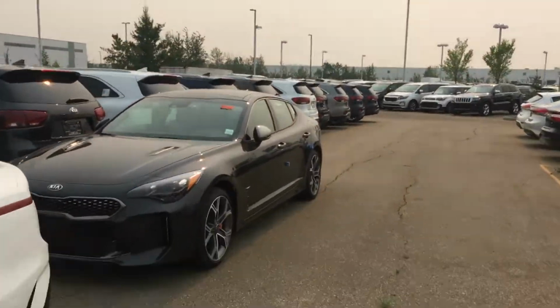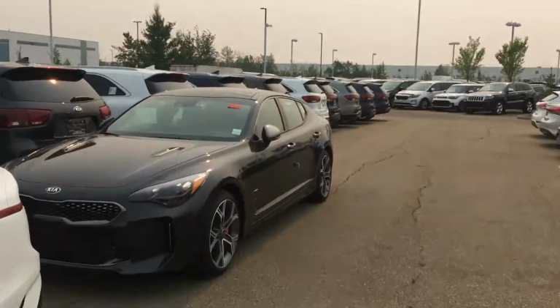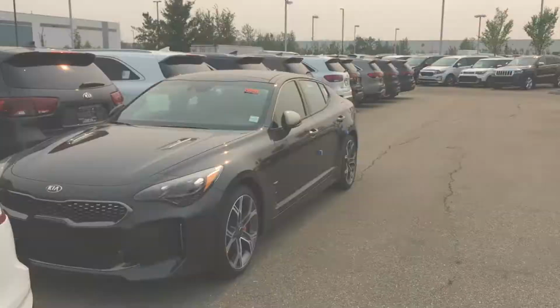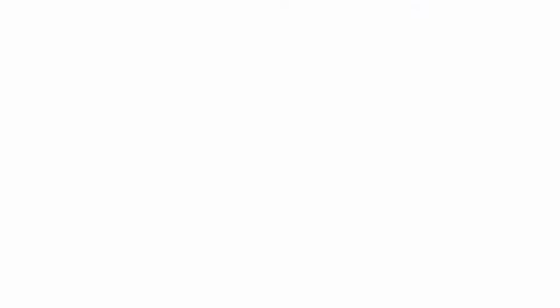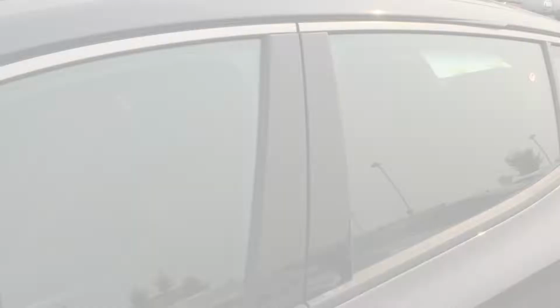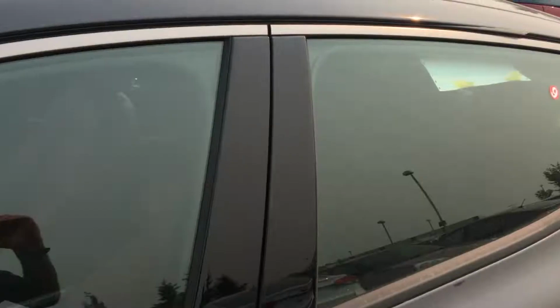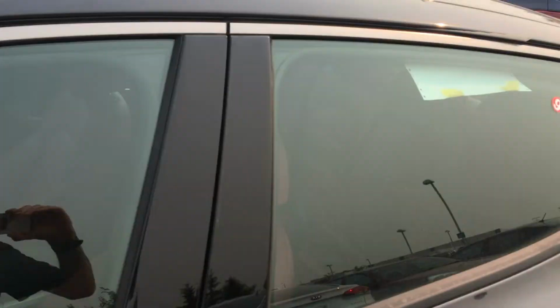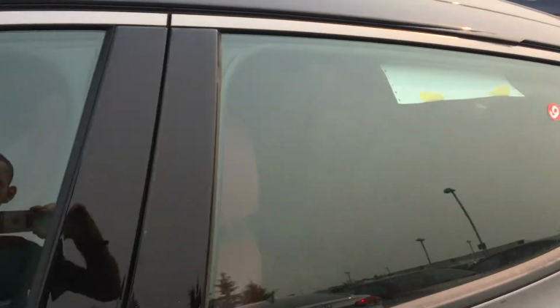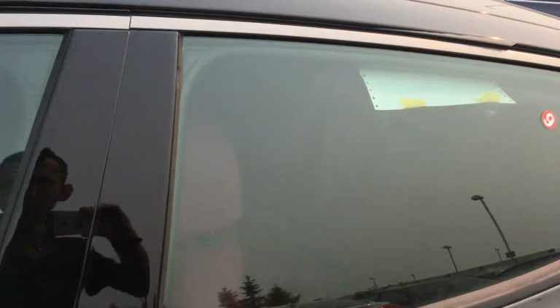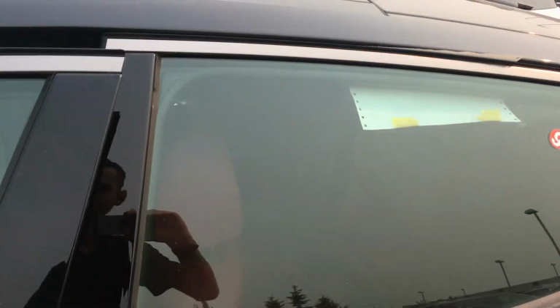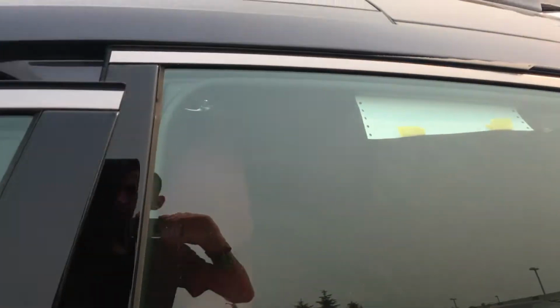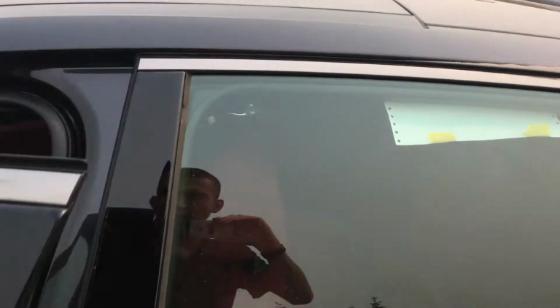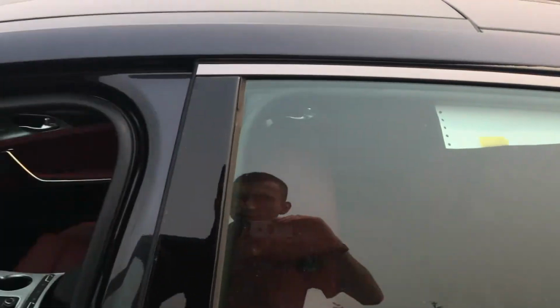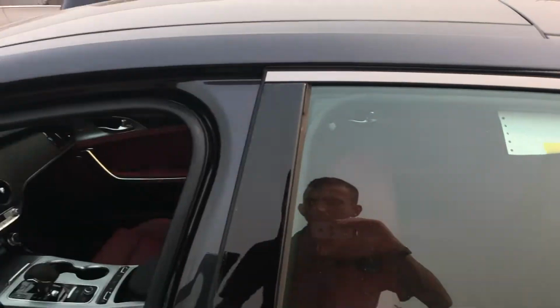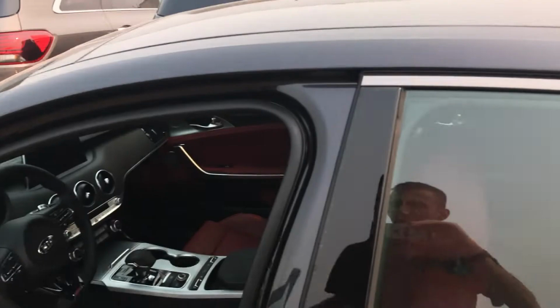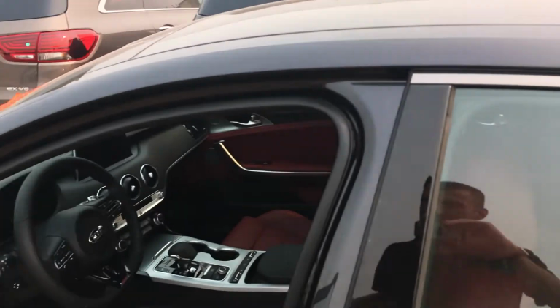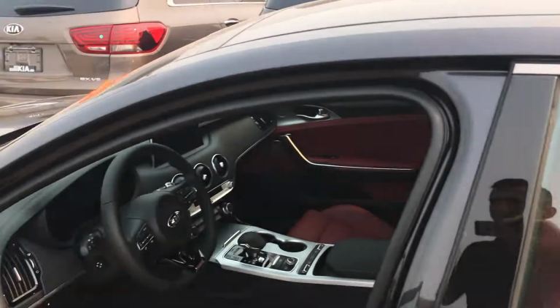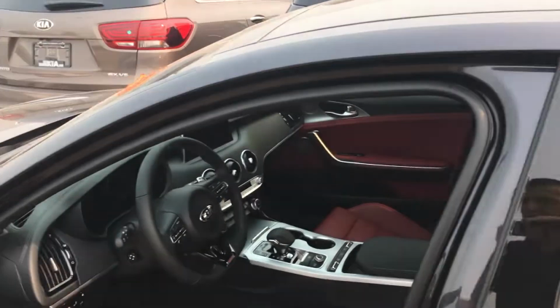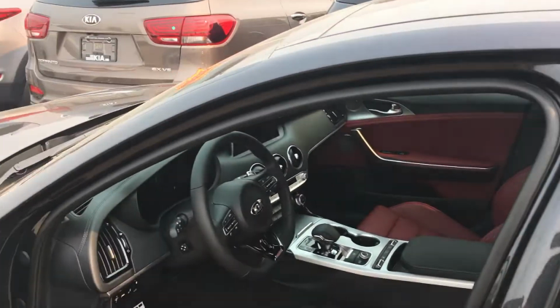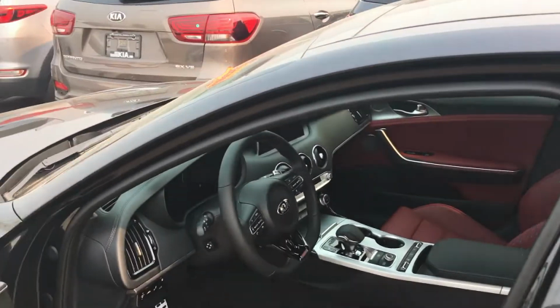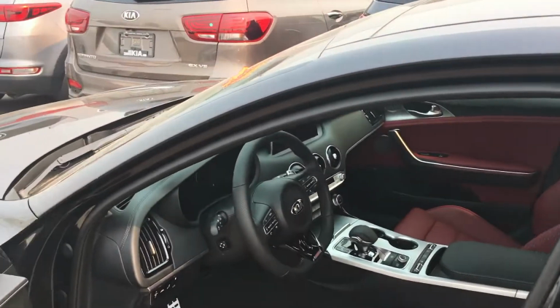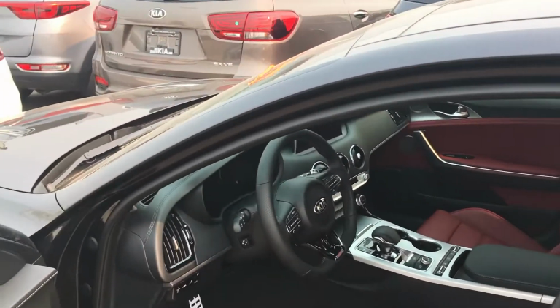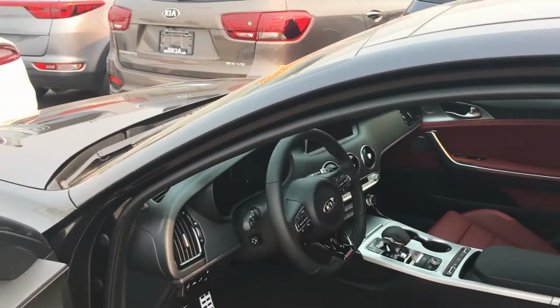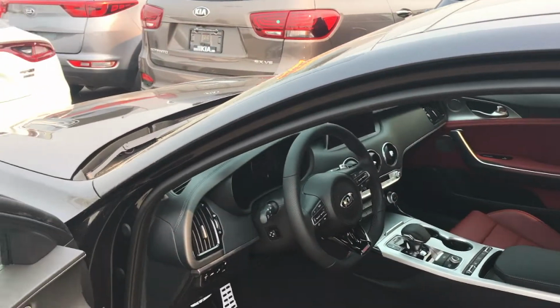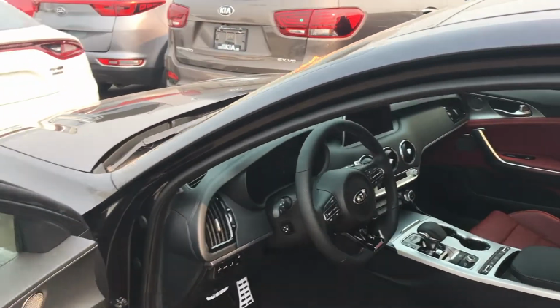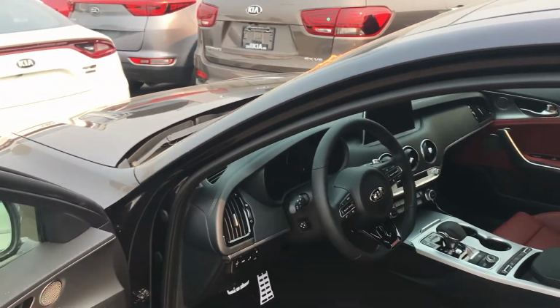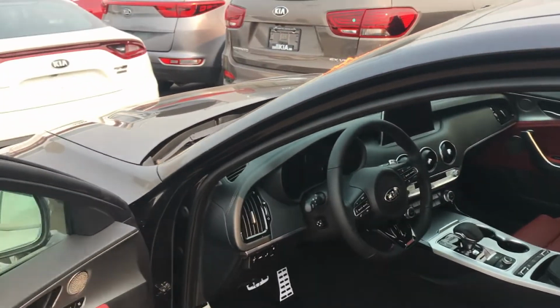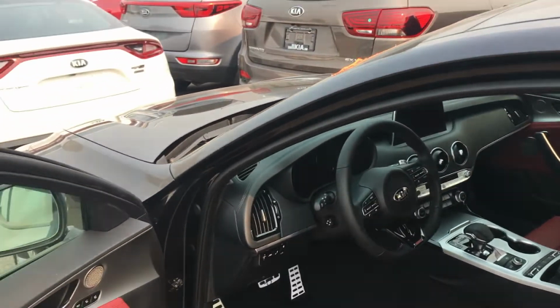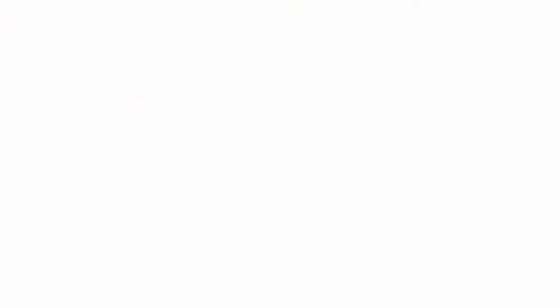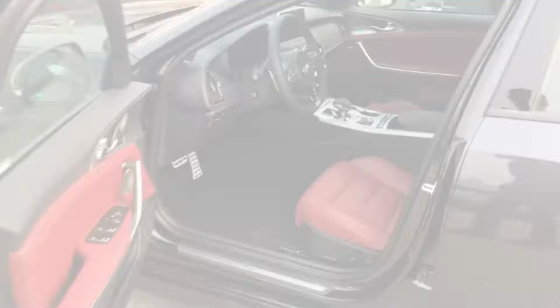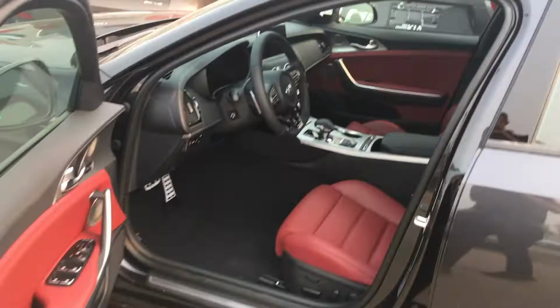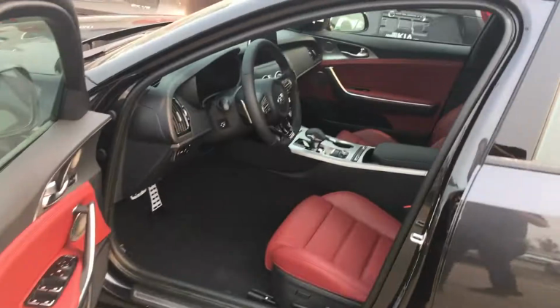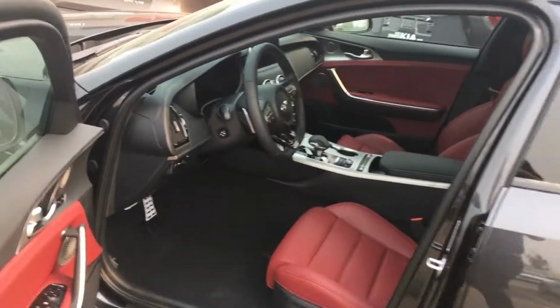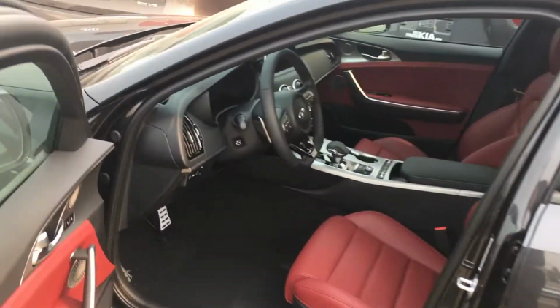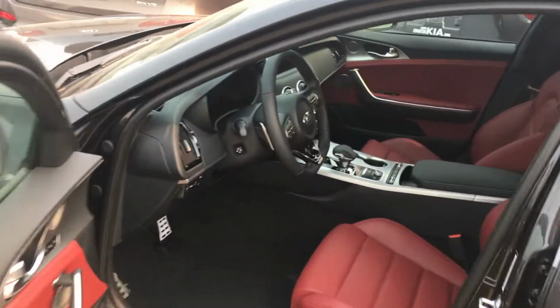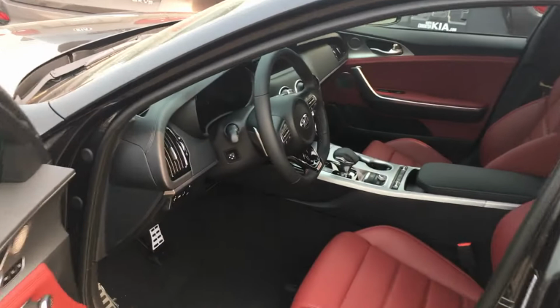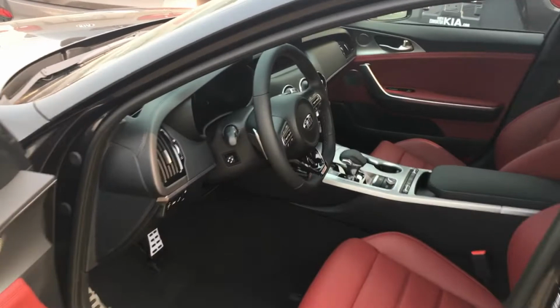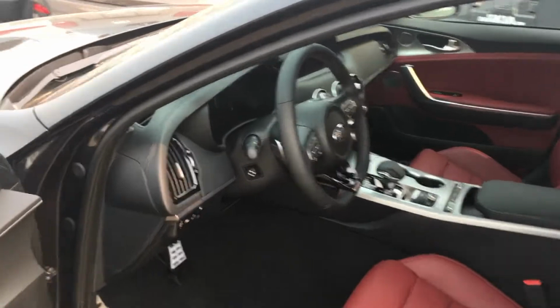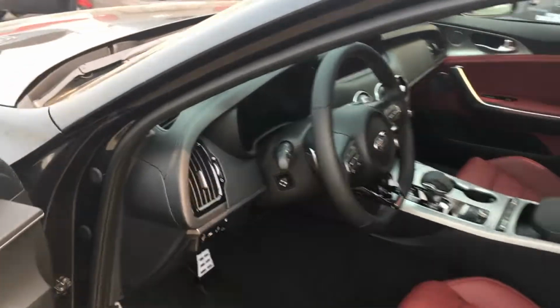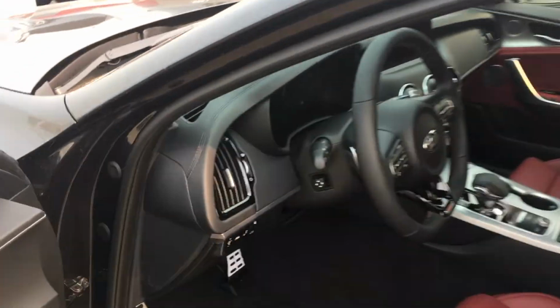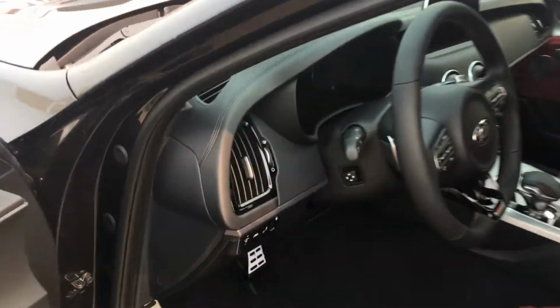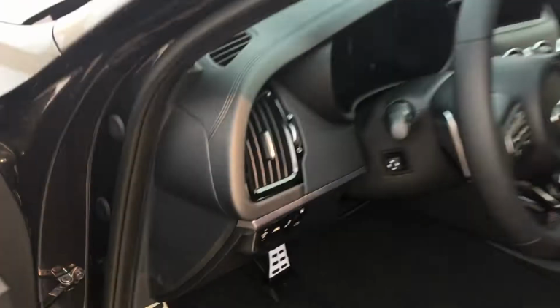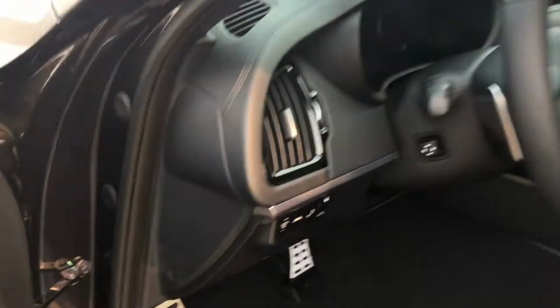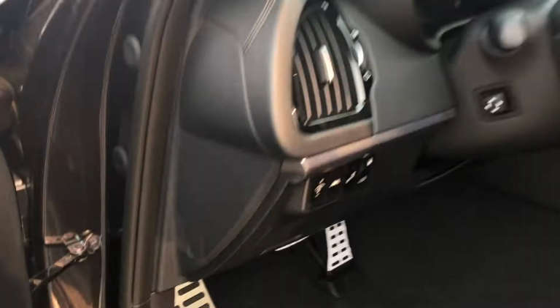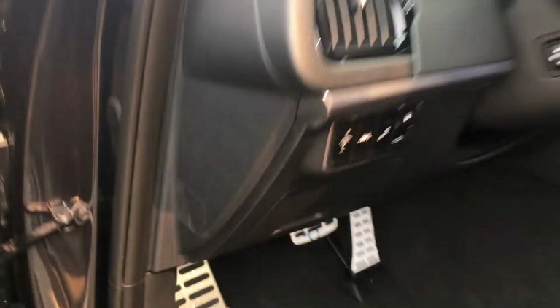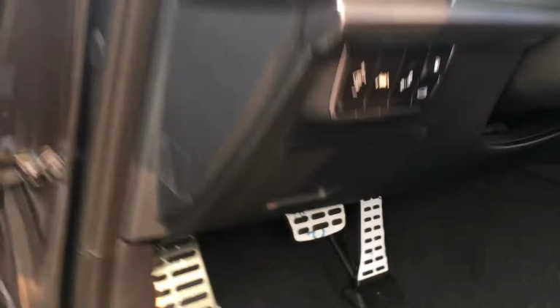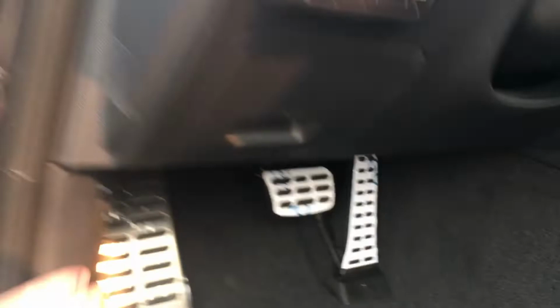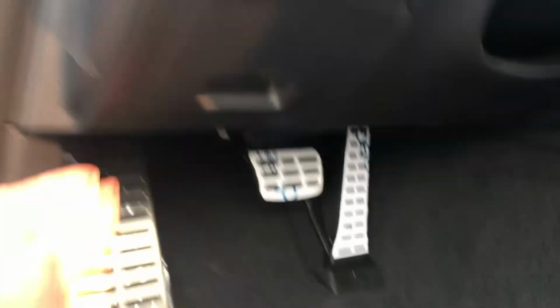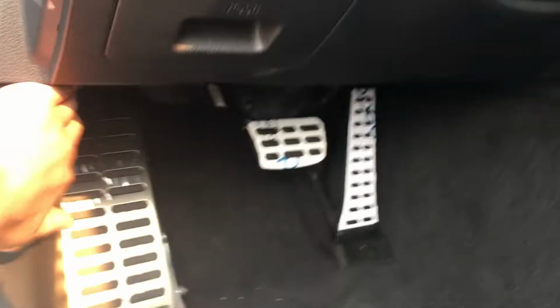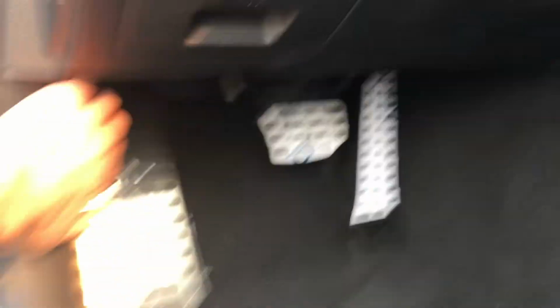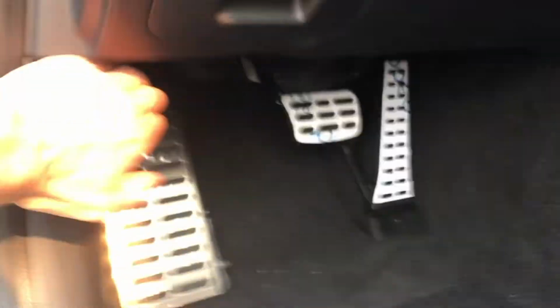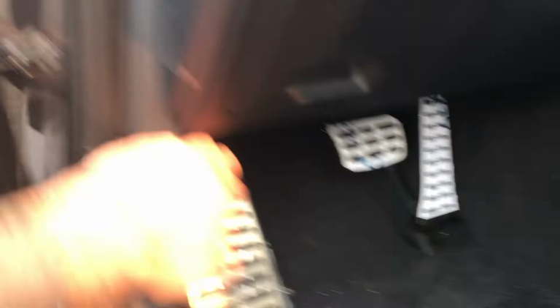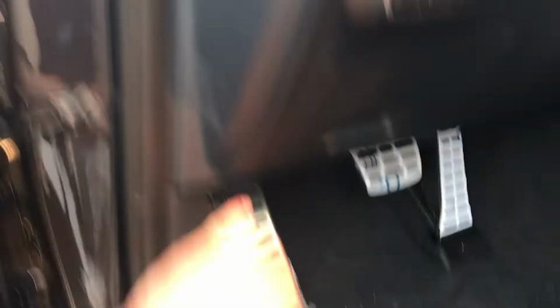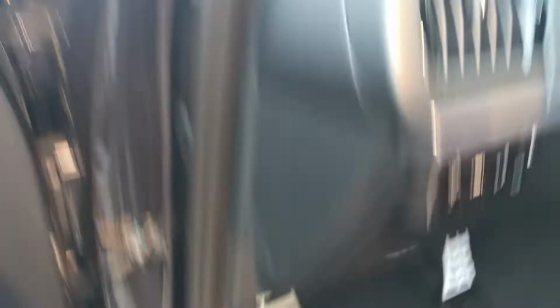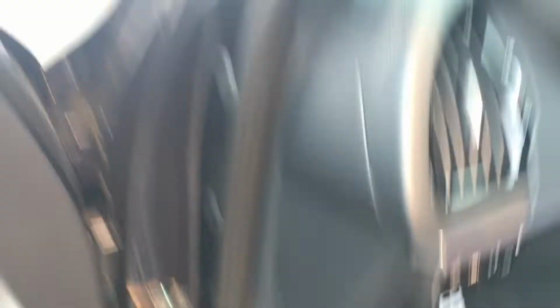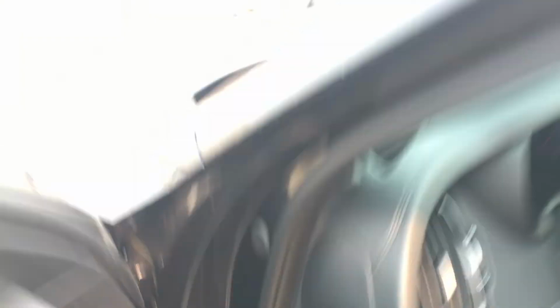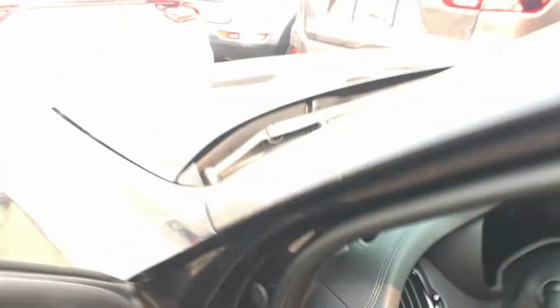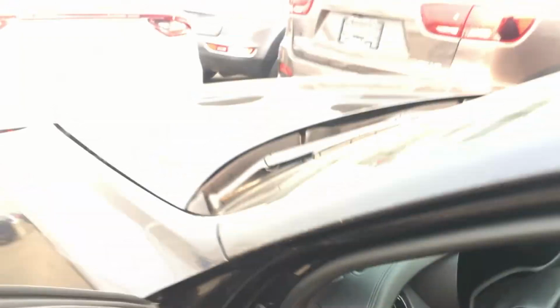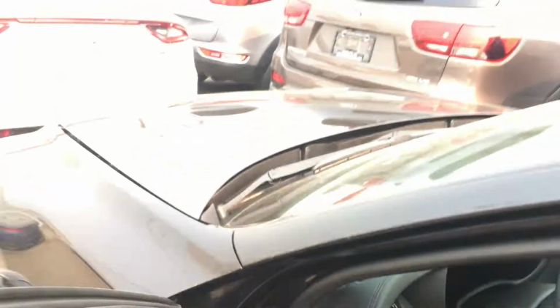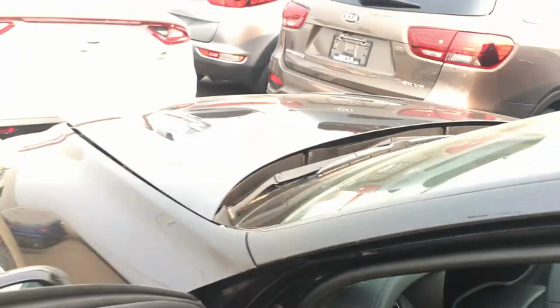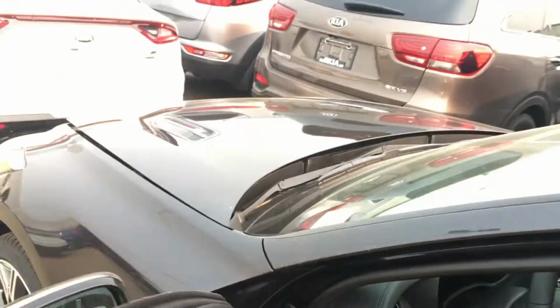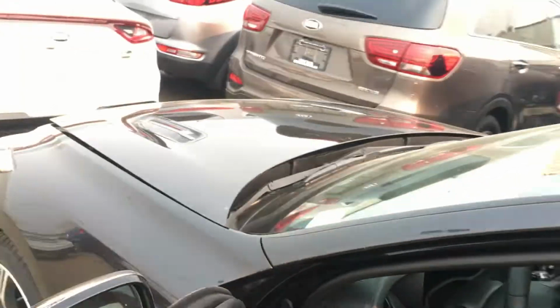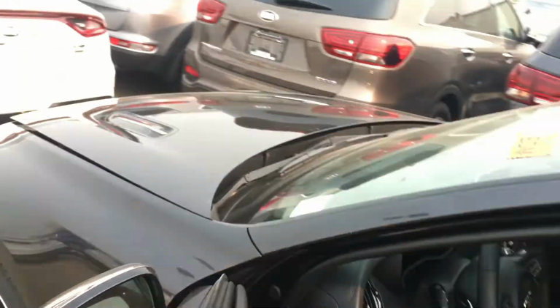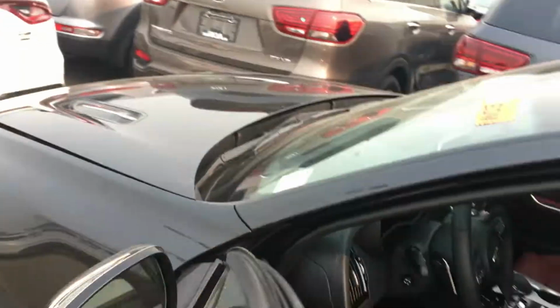Actually, this one is a GT Limited. Okay, first and foremost let me take a look at under the hood.